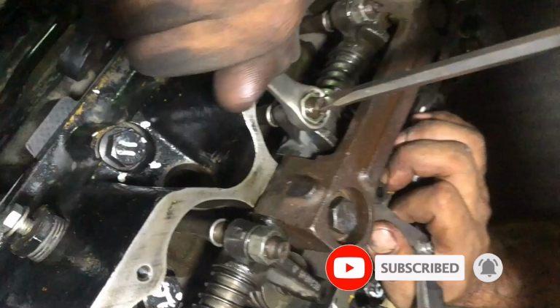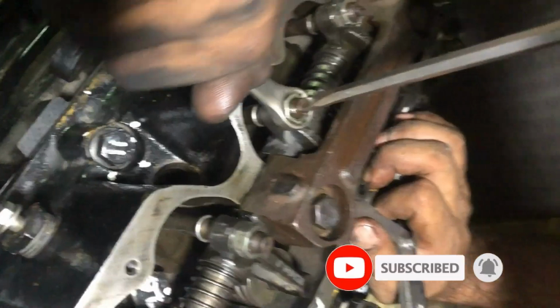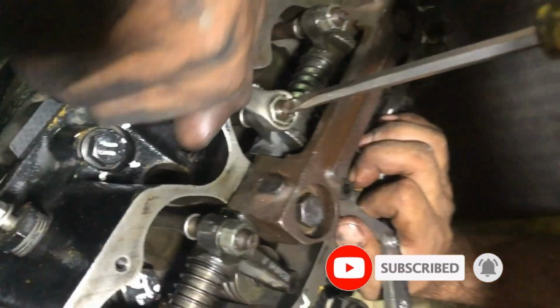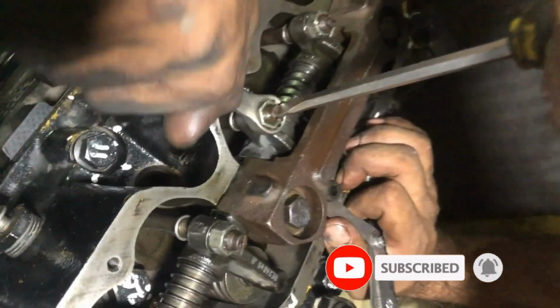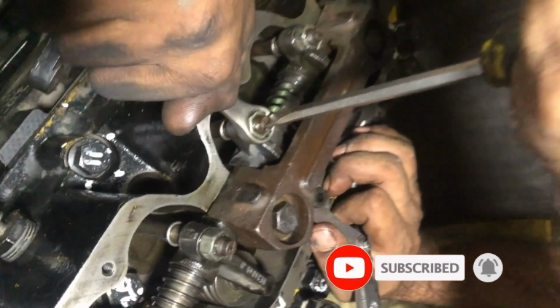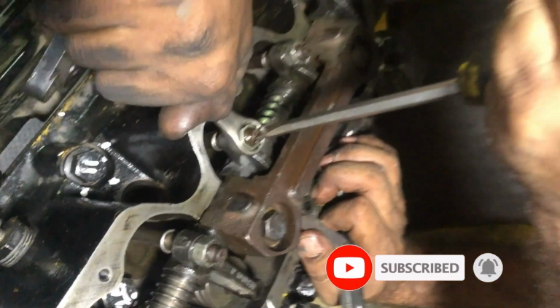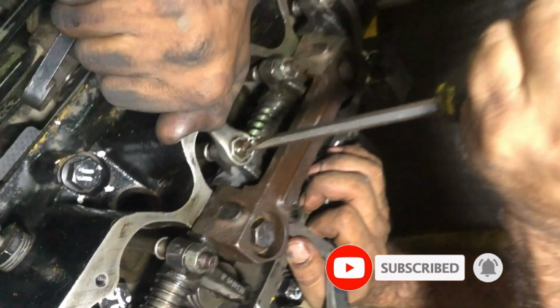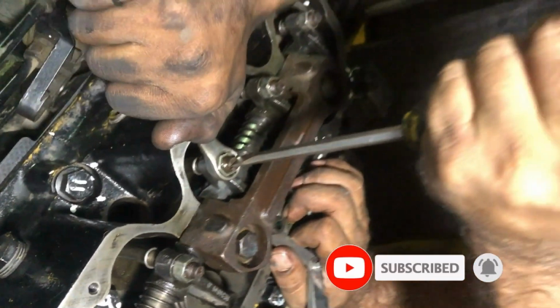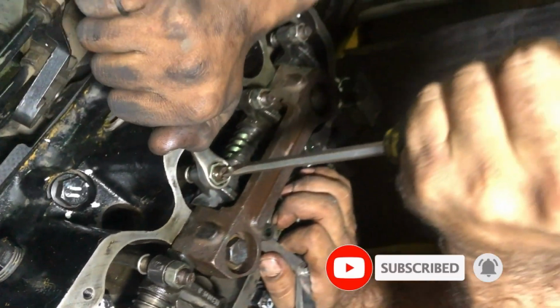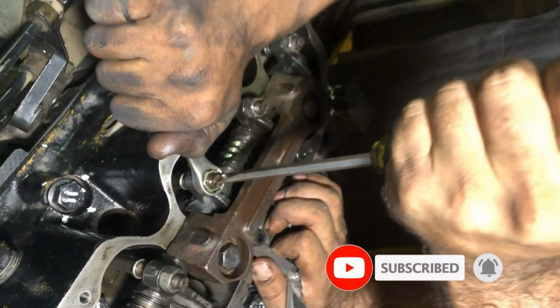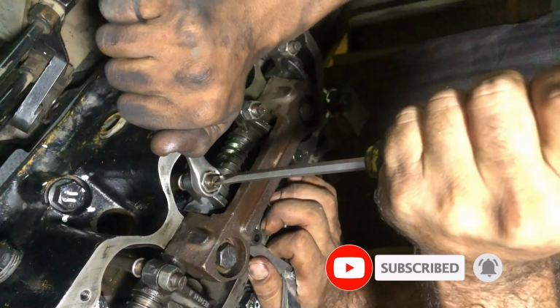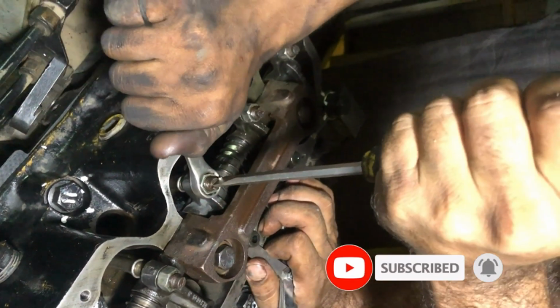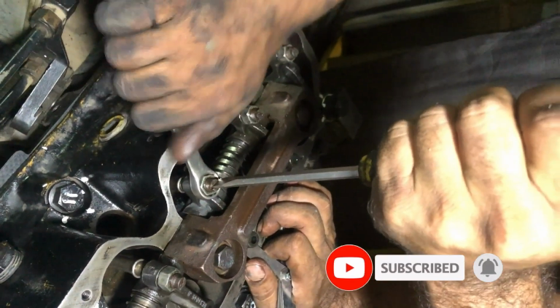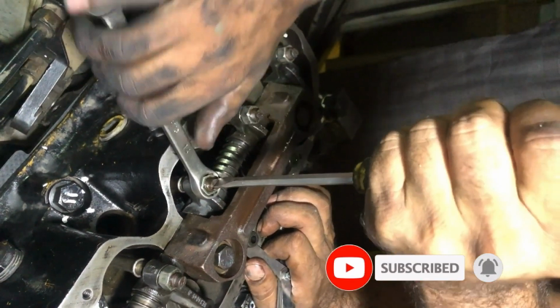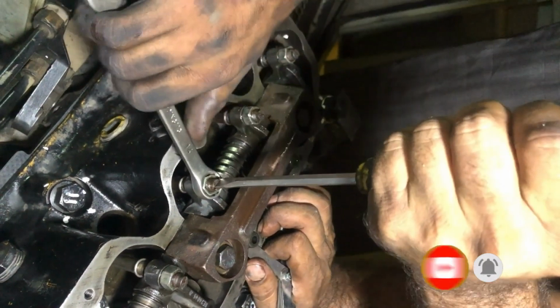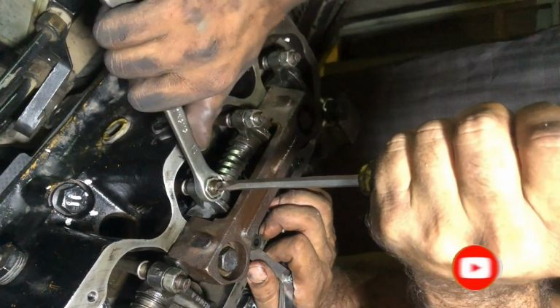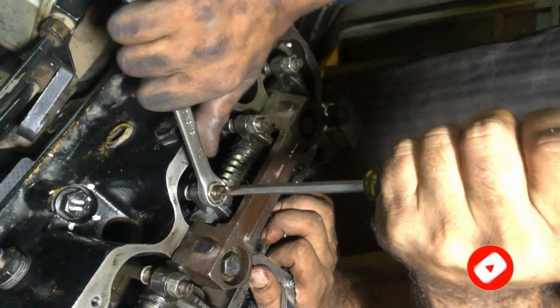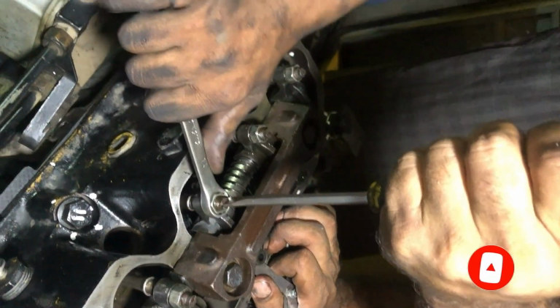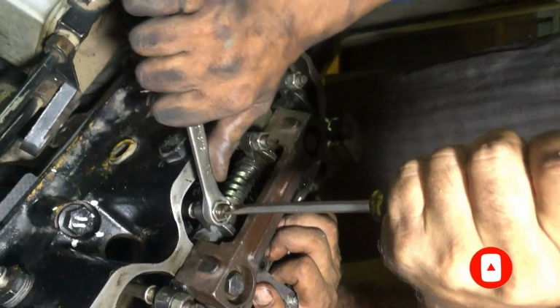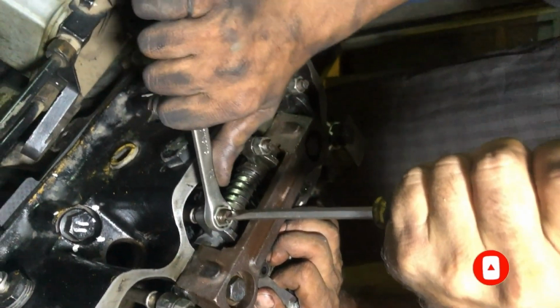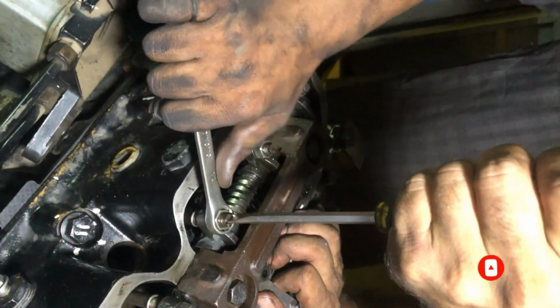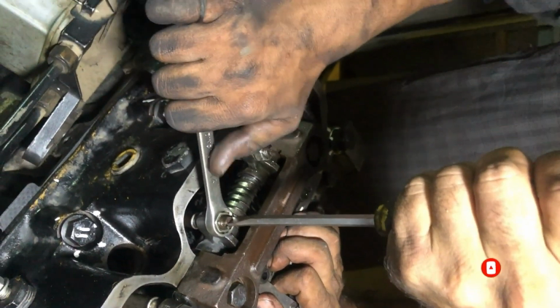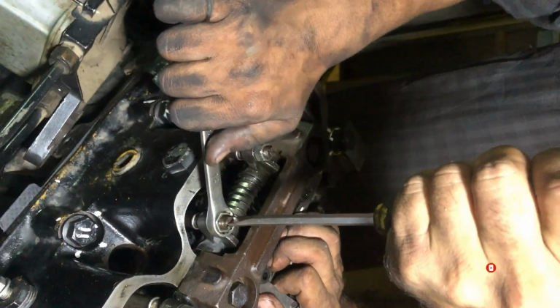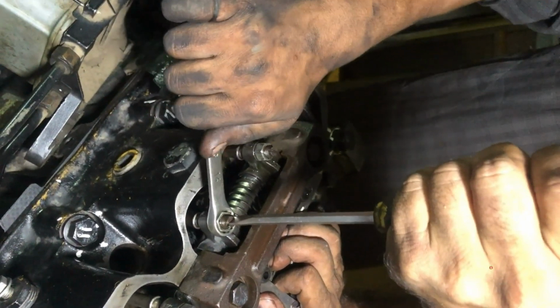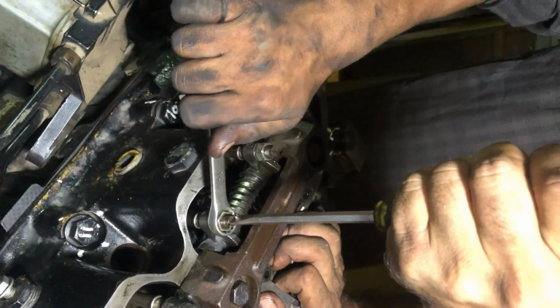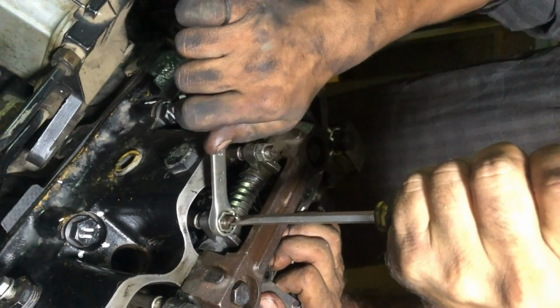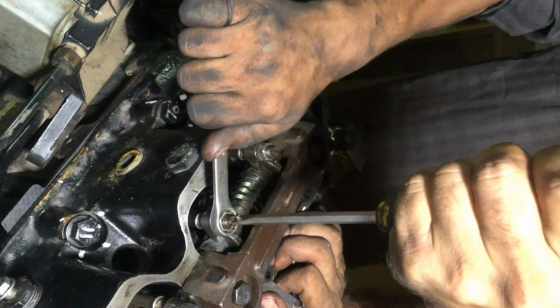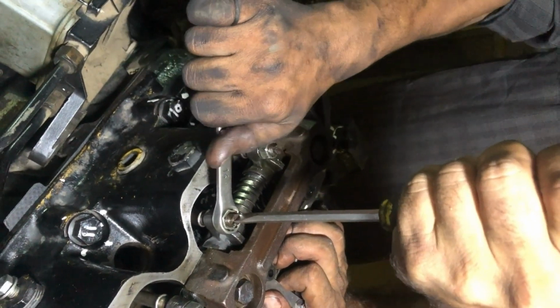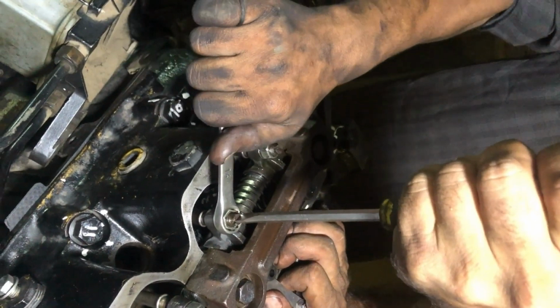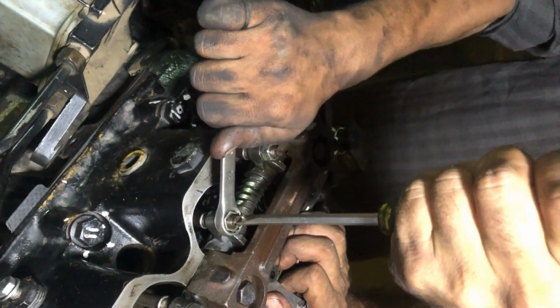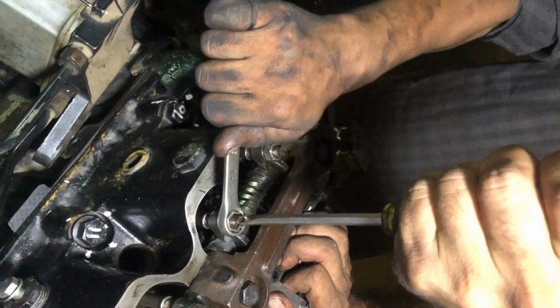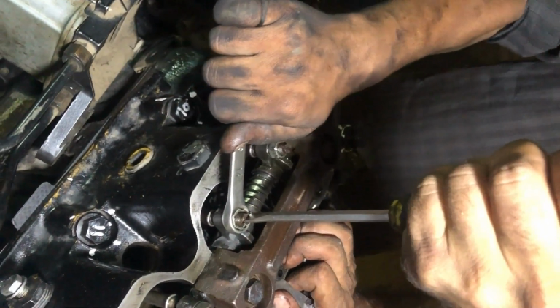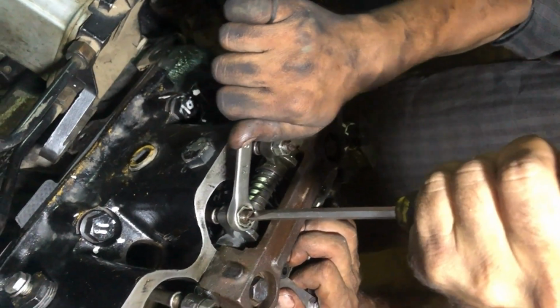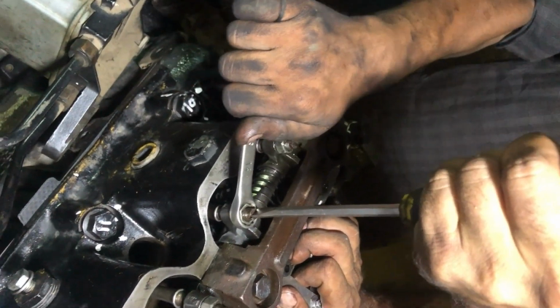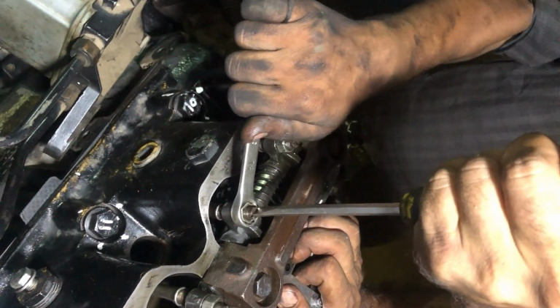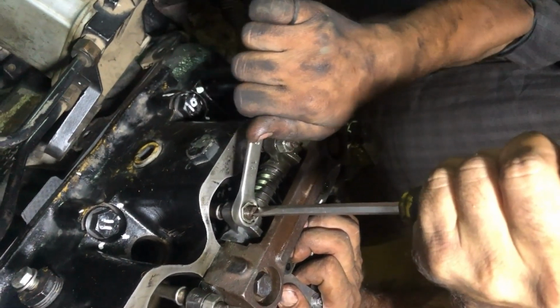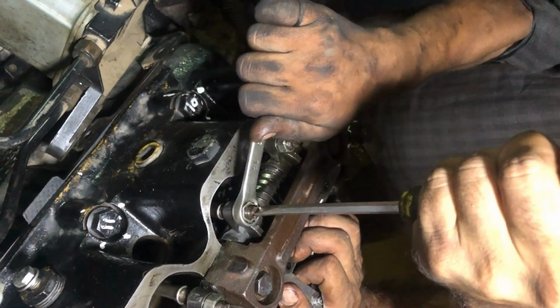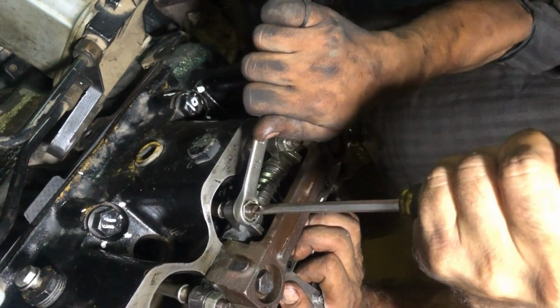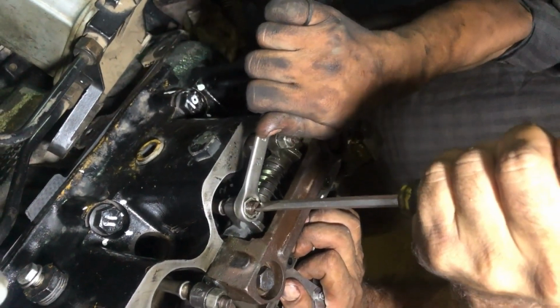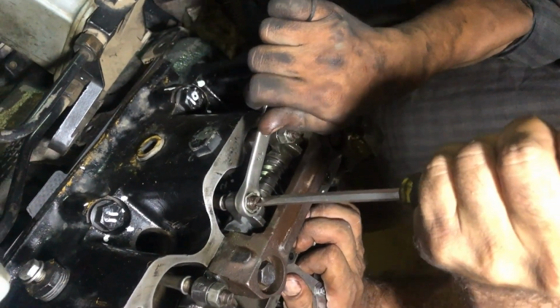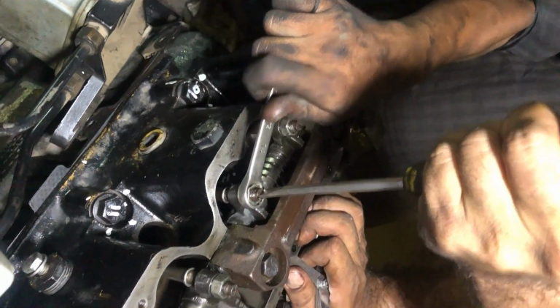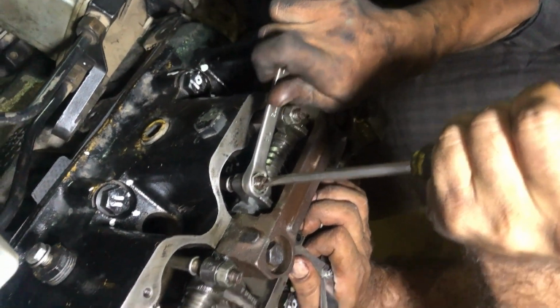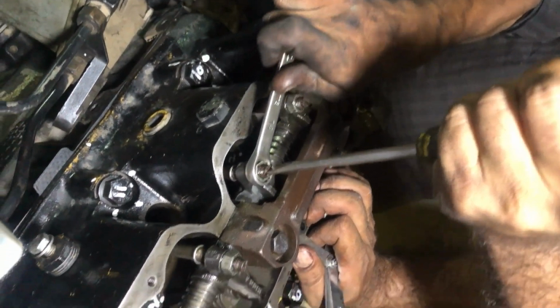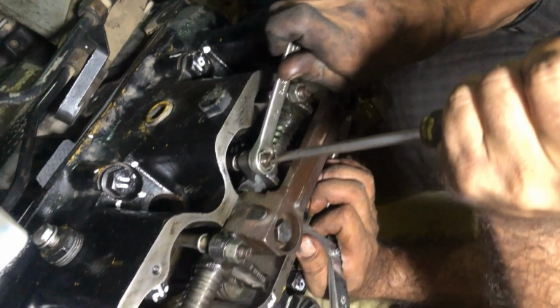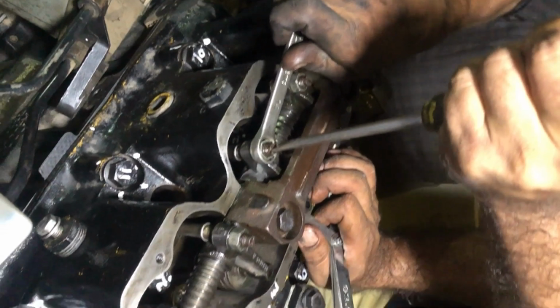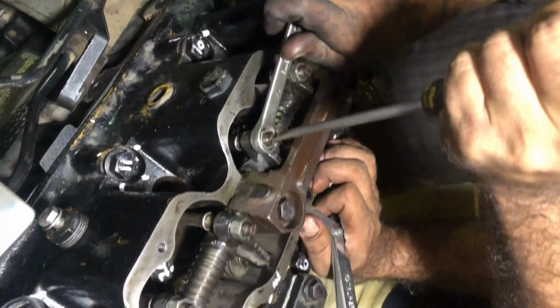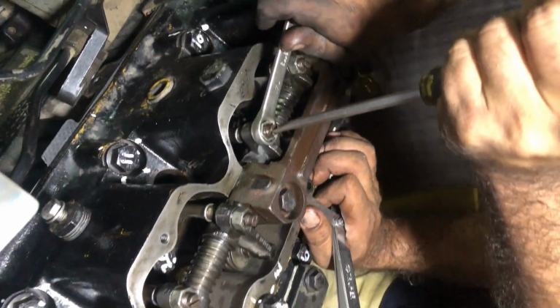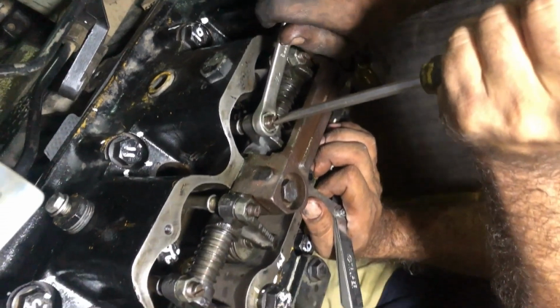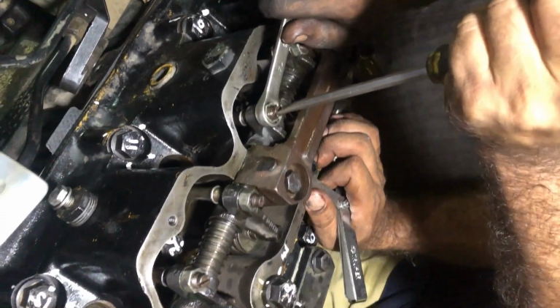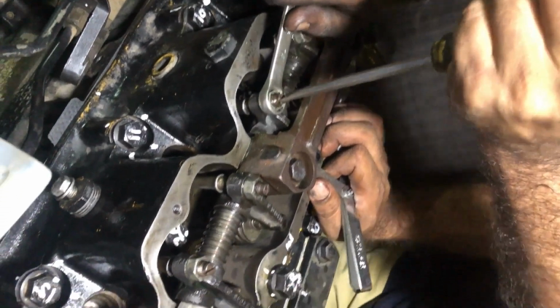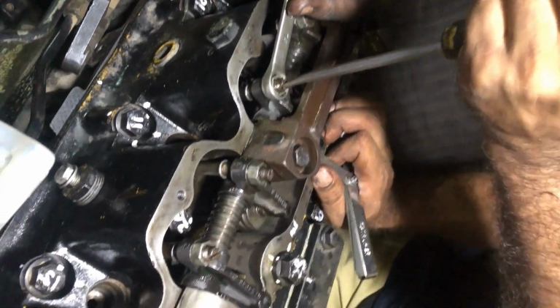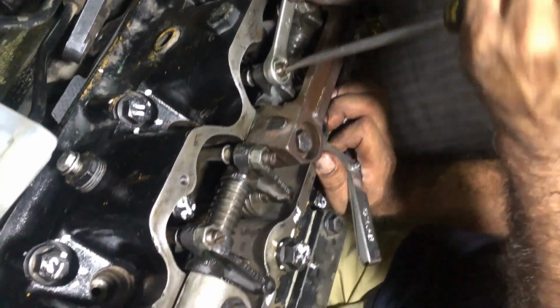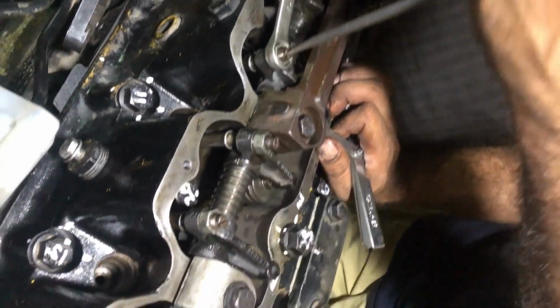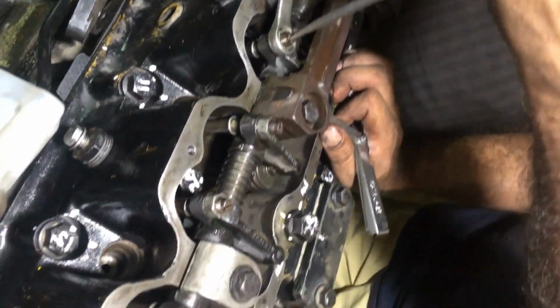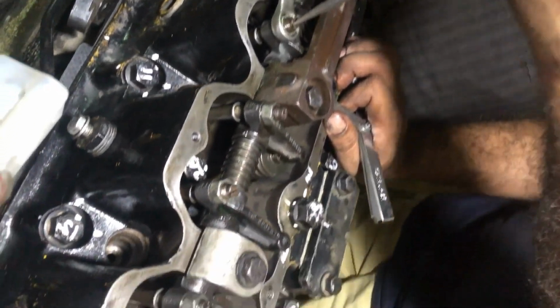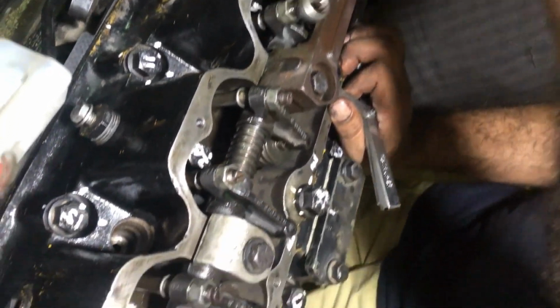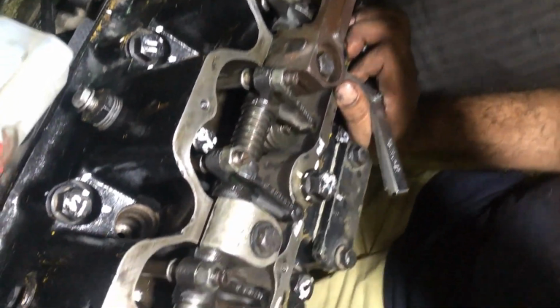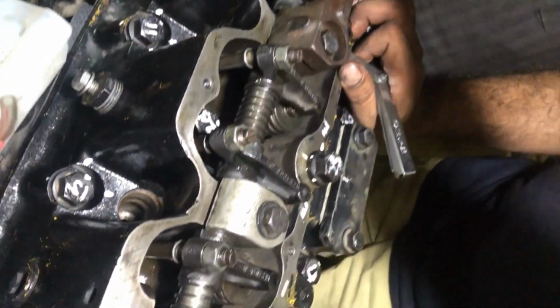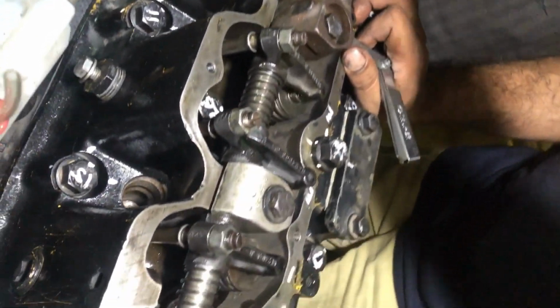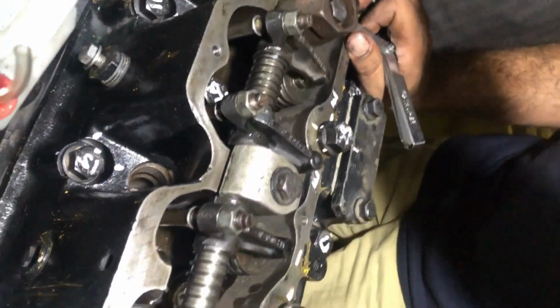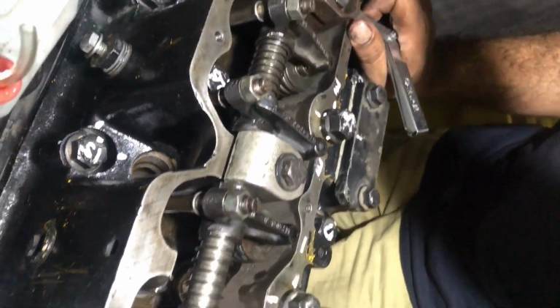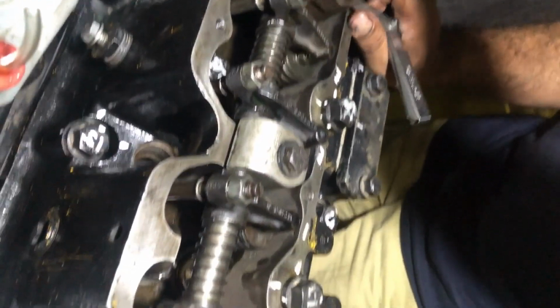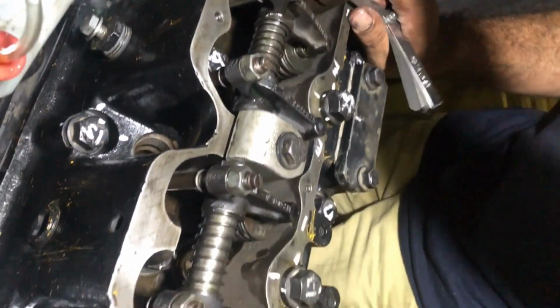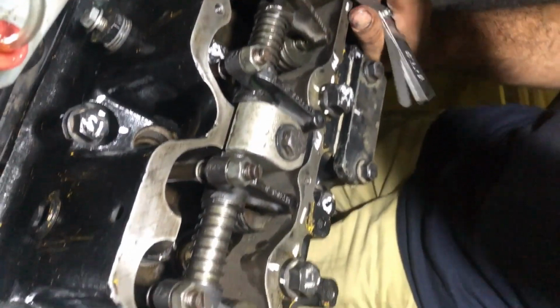After setting the valve clearance, we have started the engine and it is running smoothly.